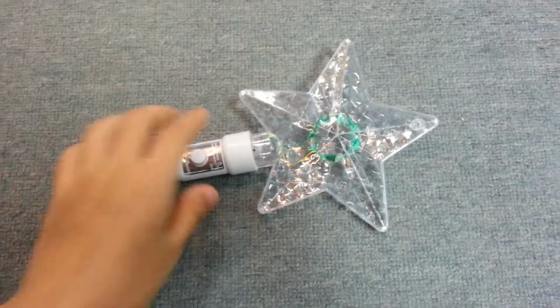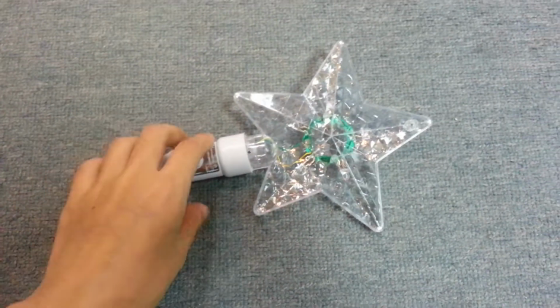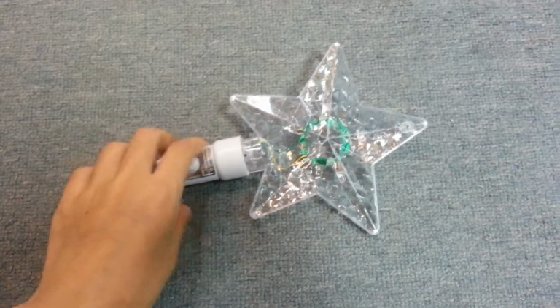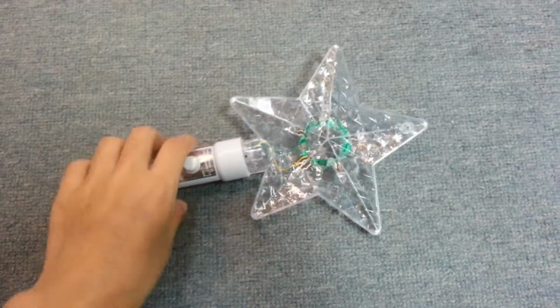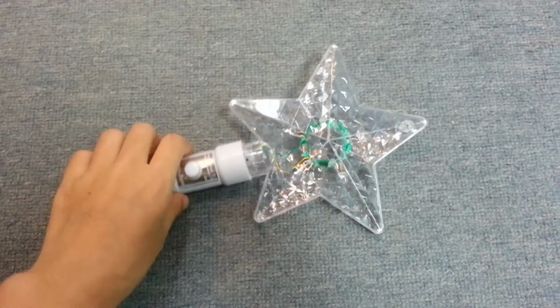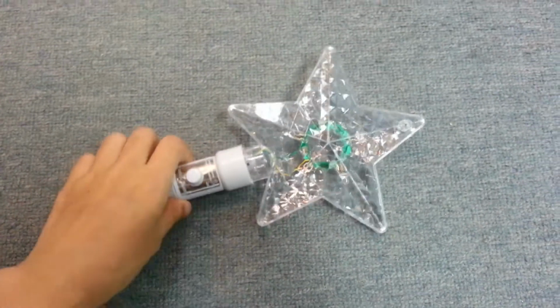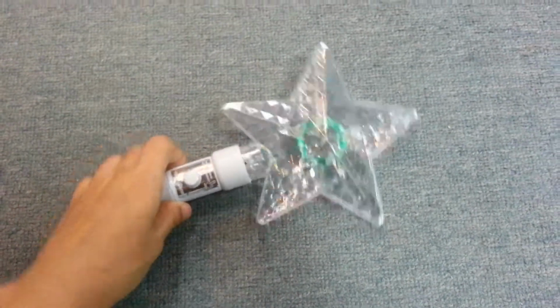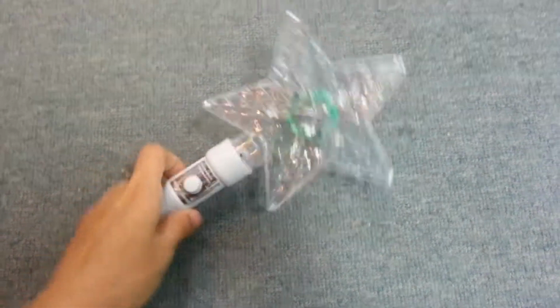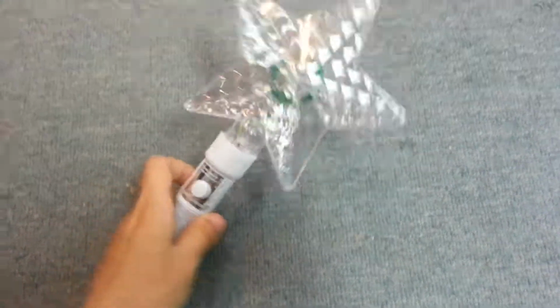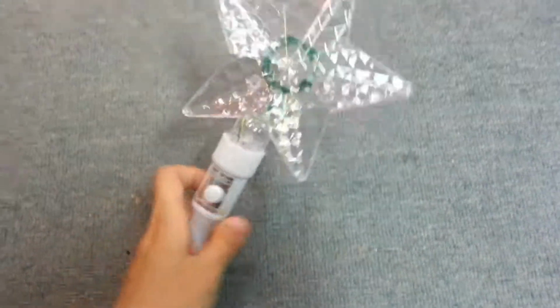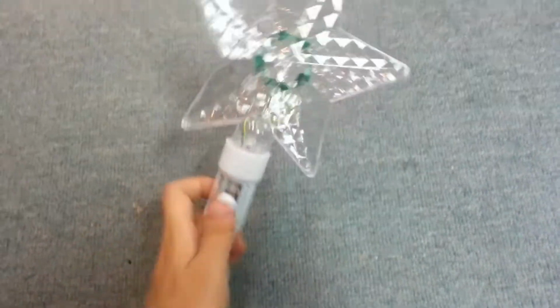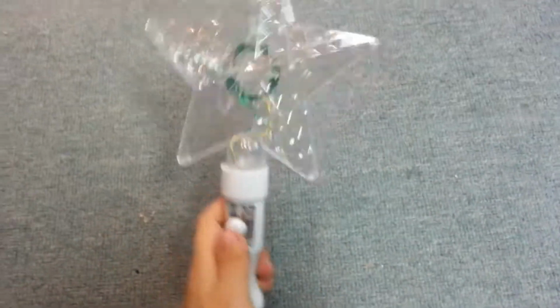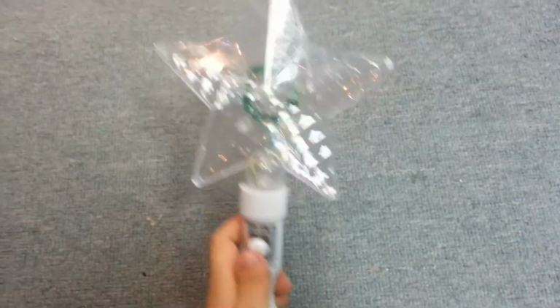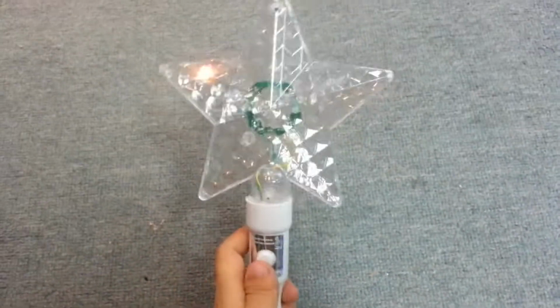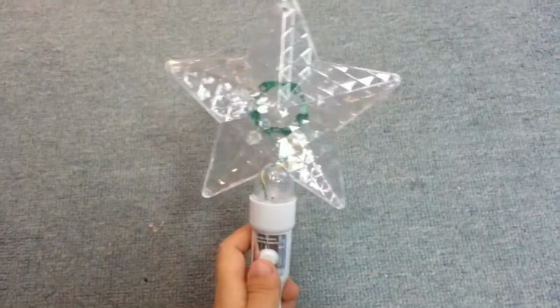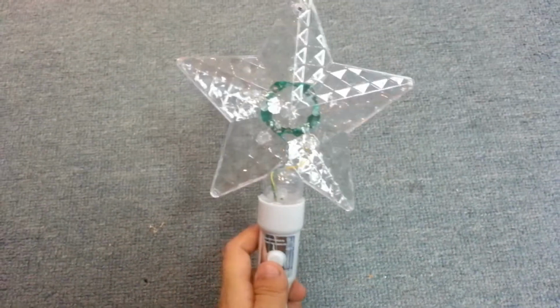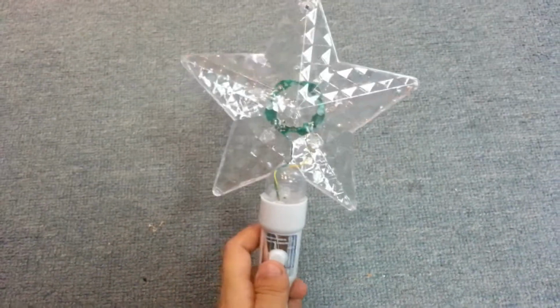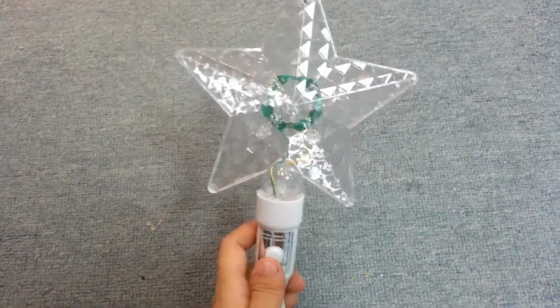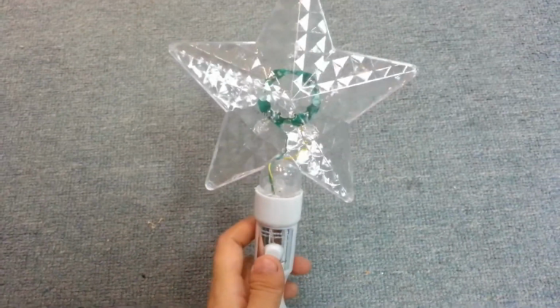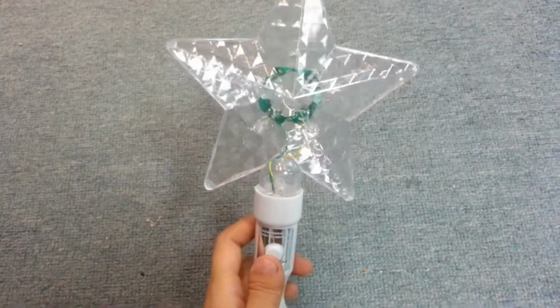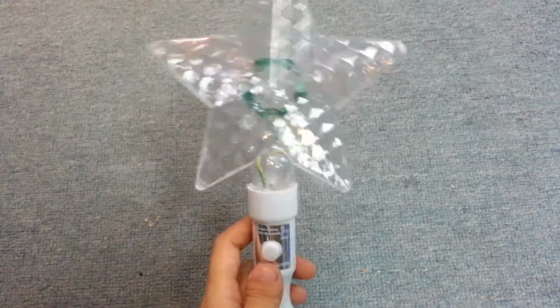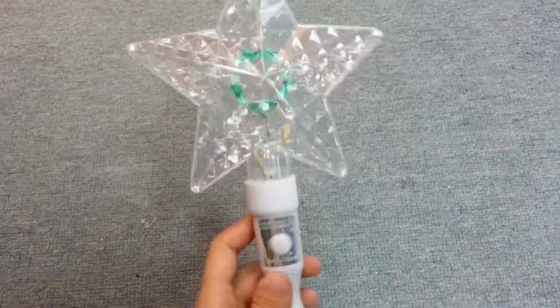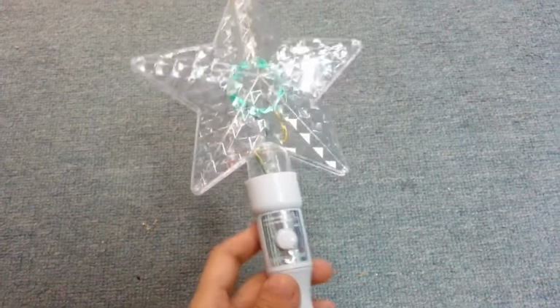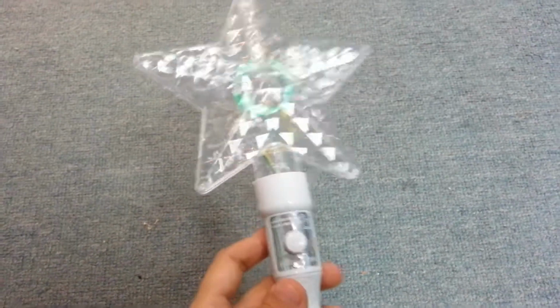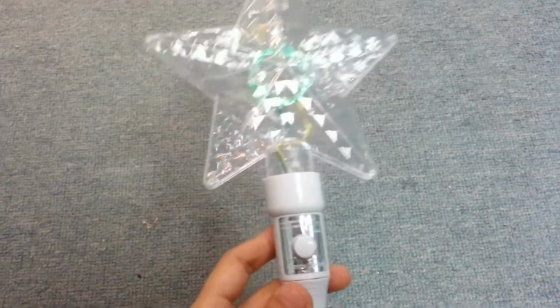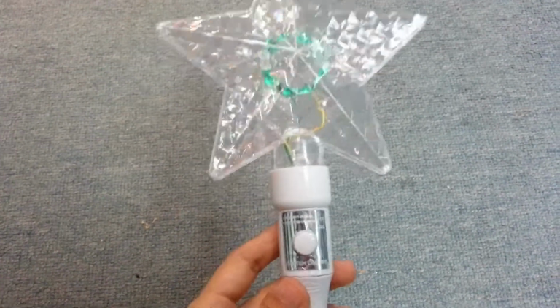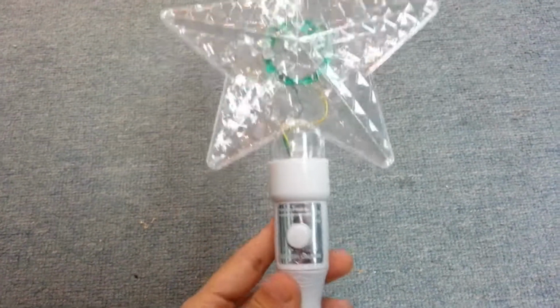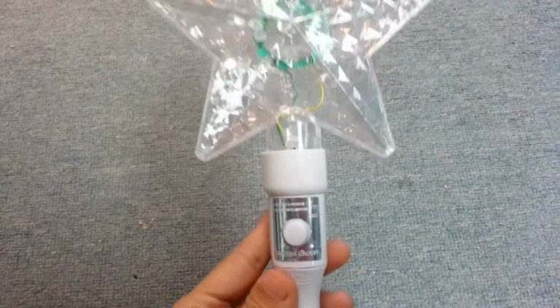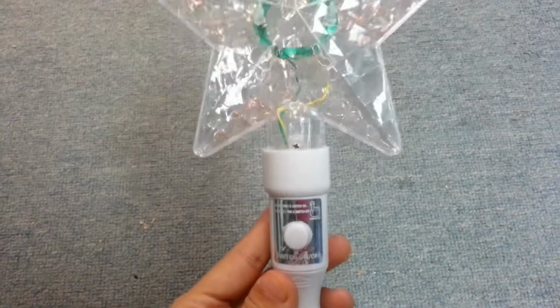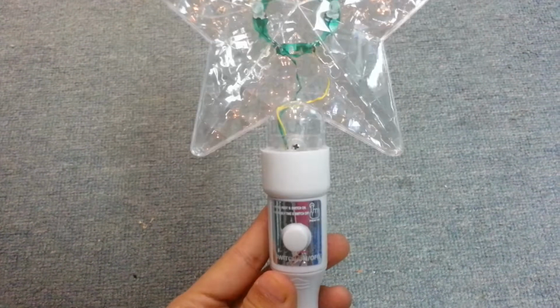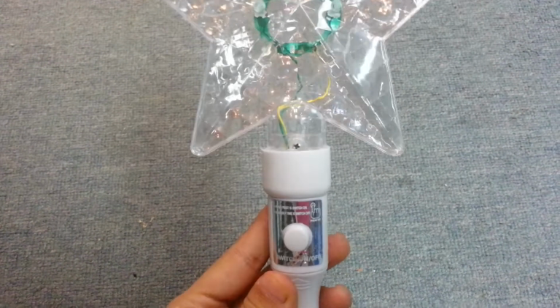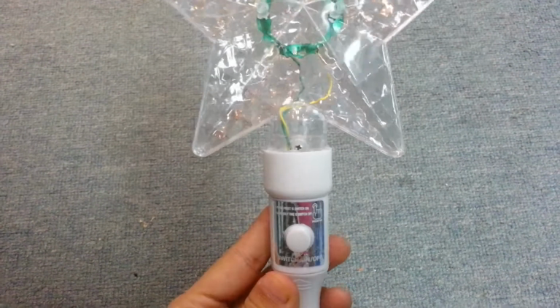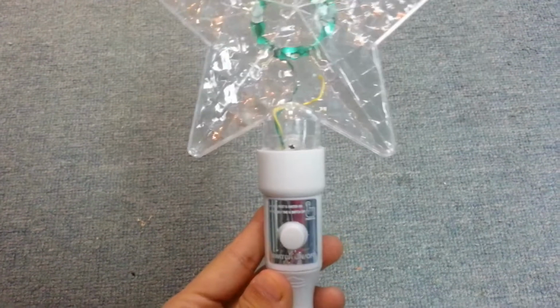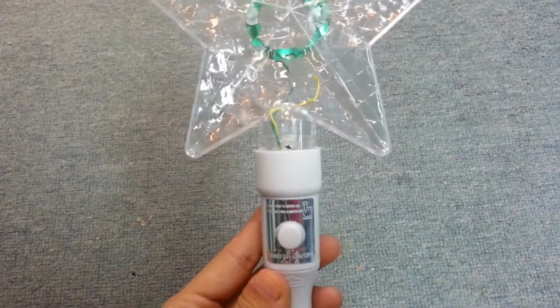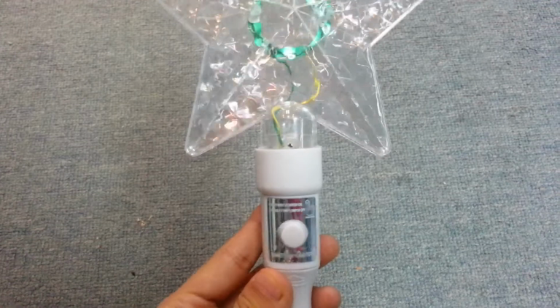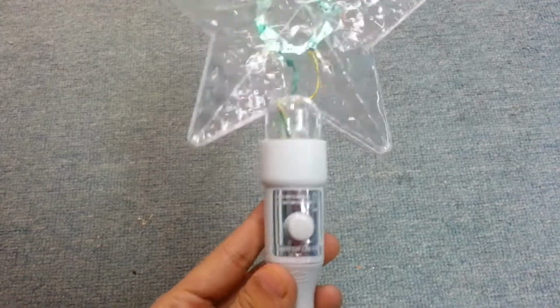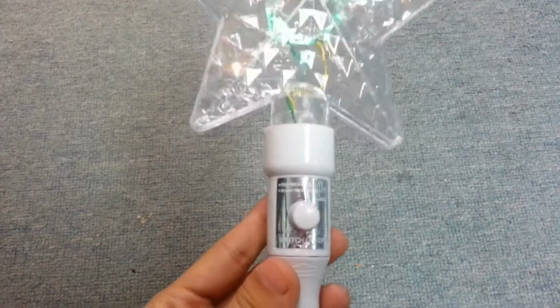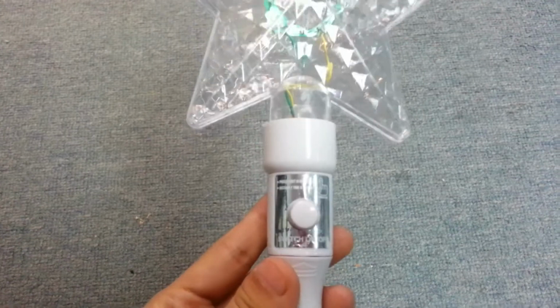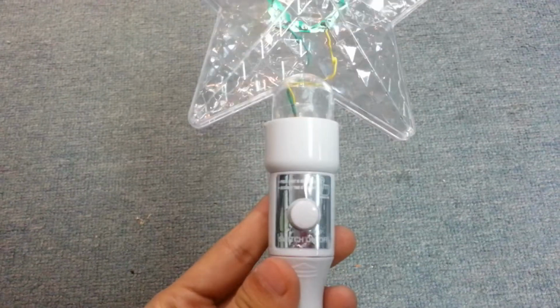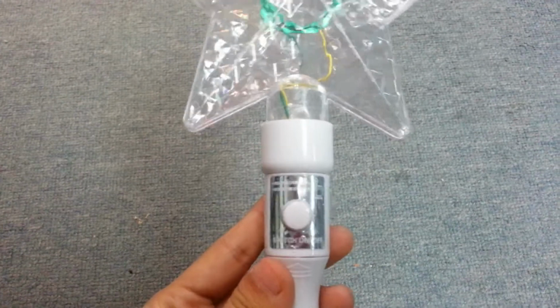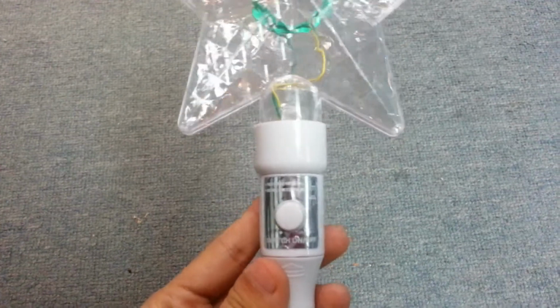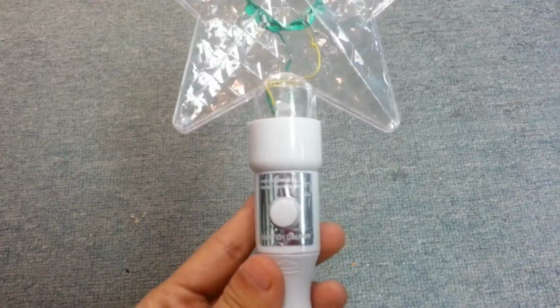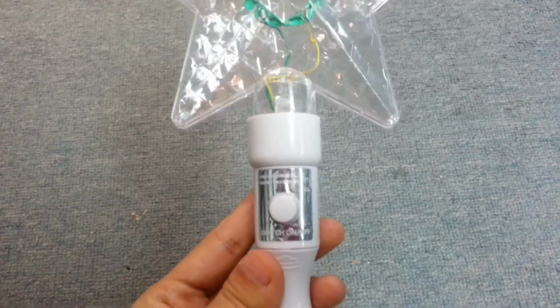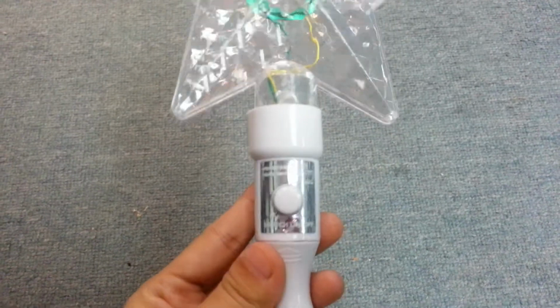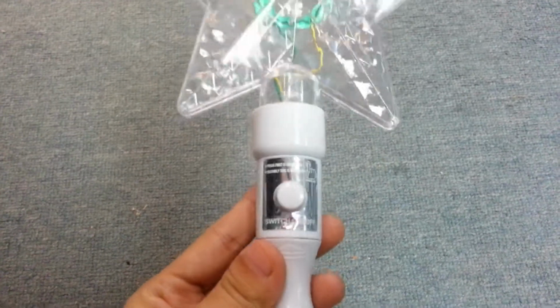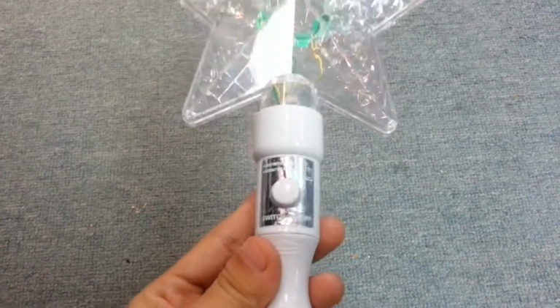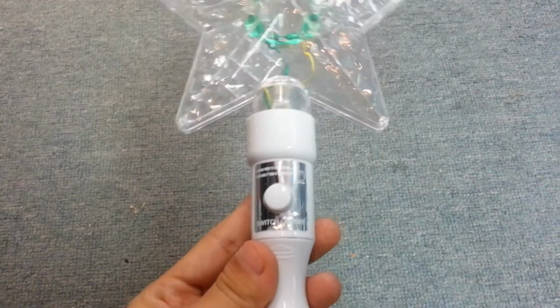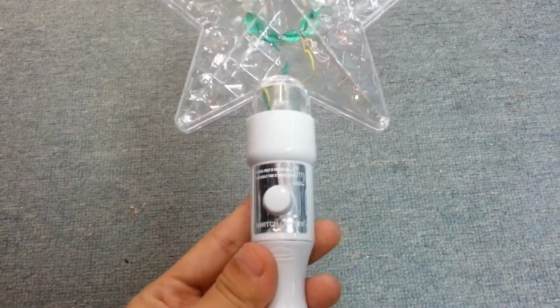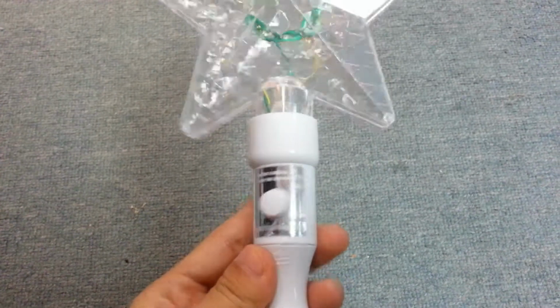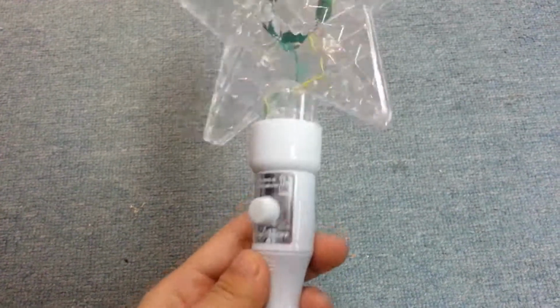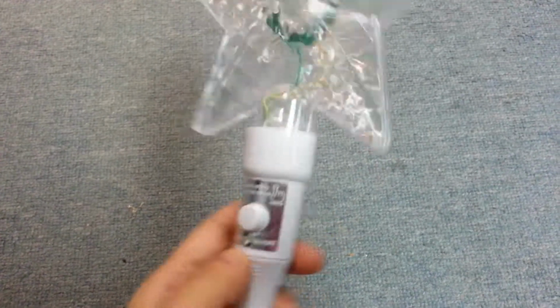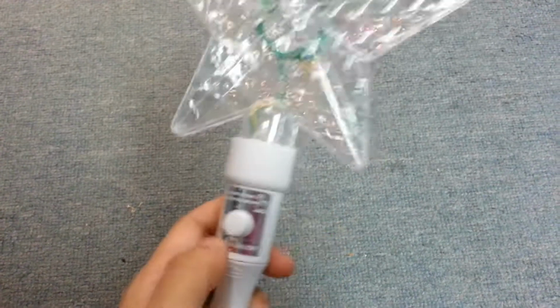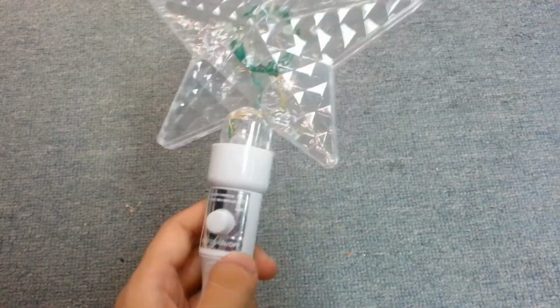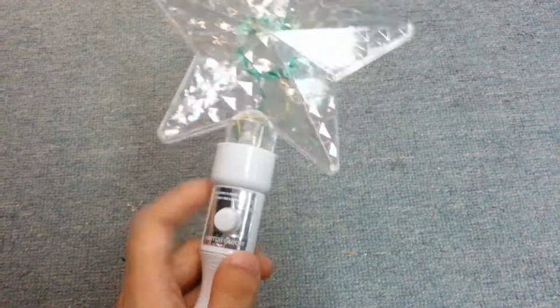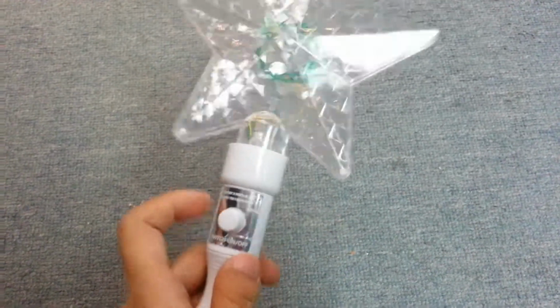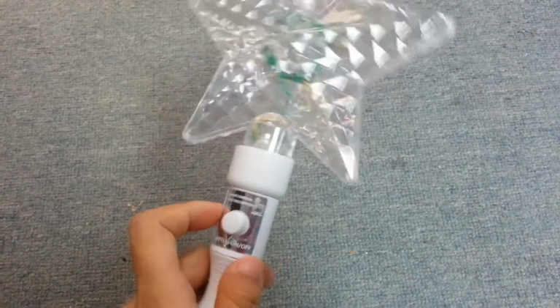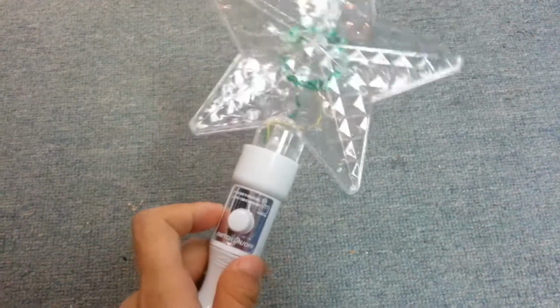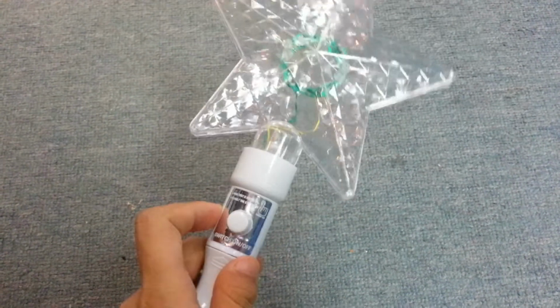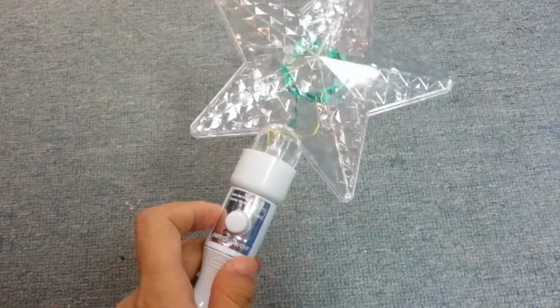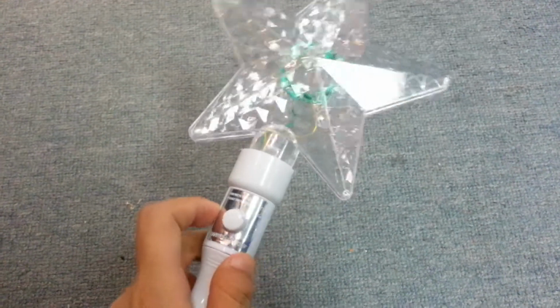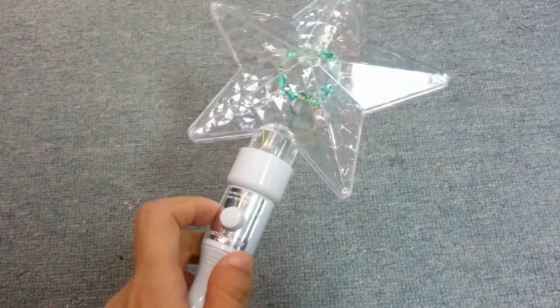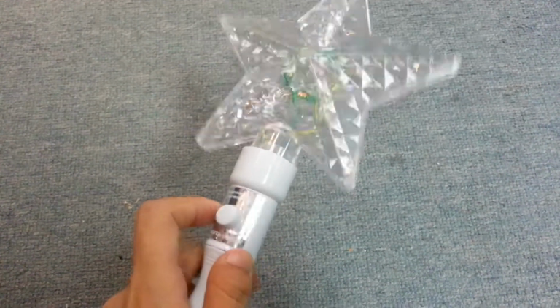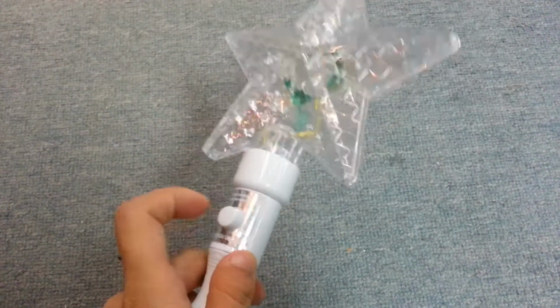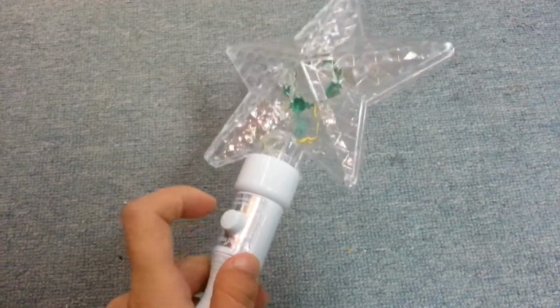Hi my friend, this is Kiki. I will show you our projector of the LED stick. Here is the switch.